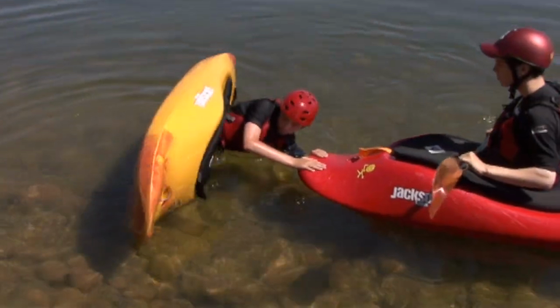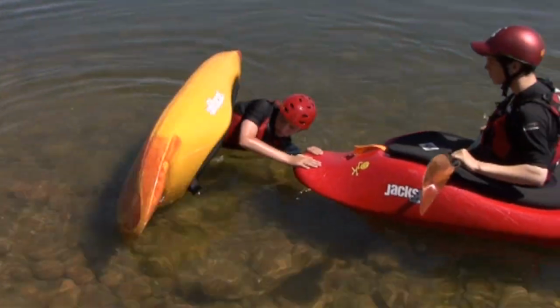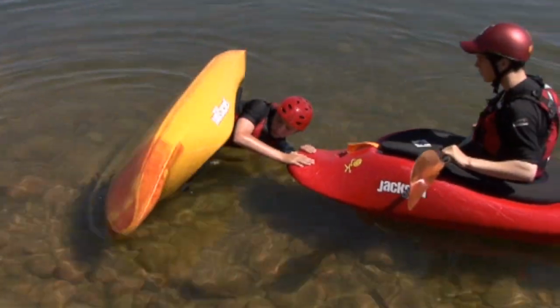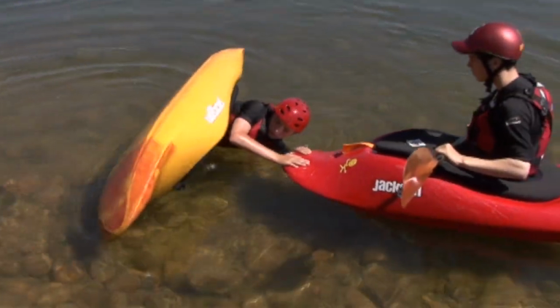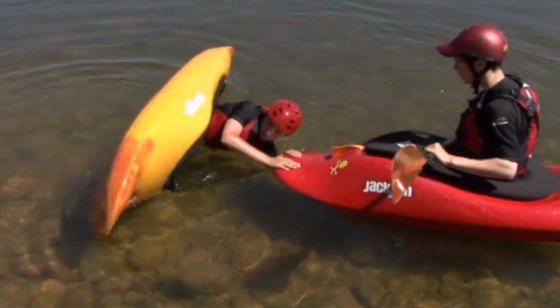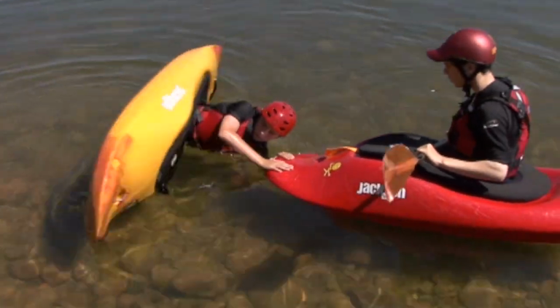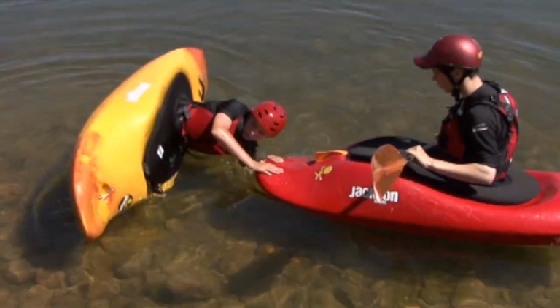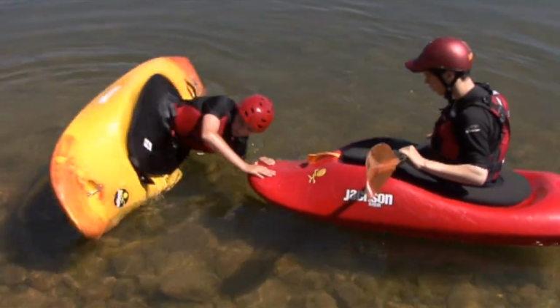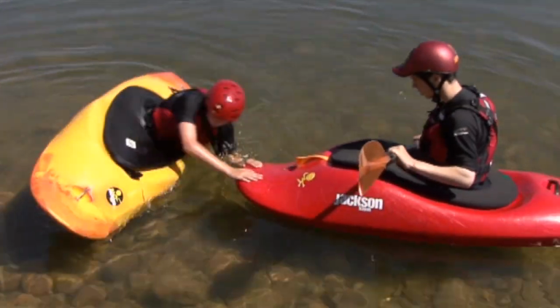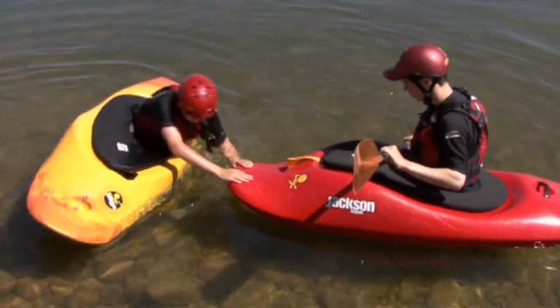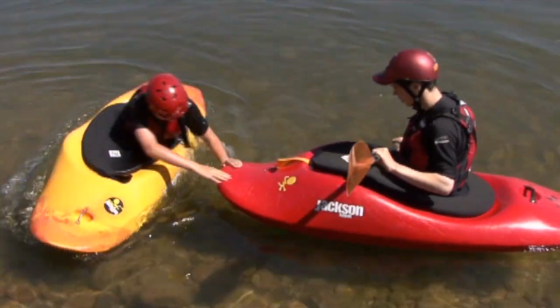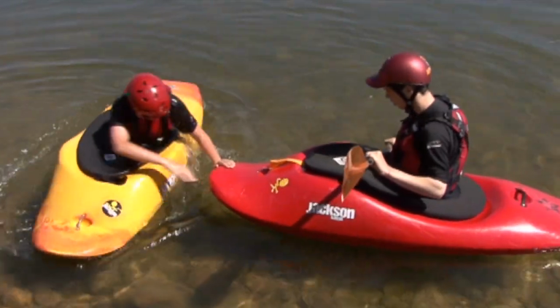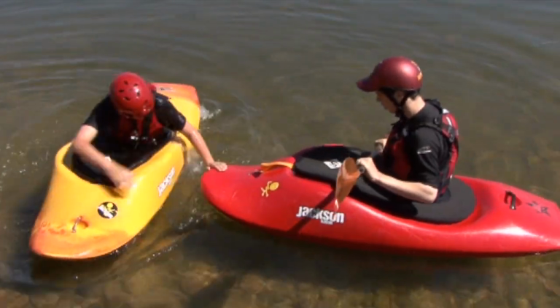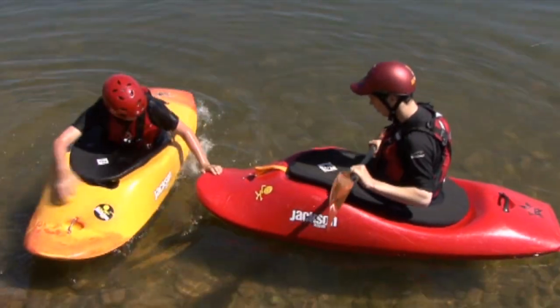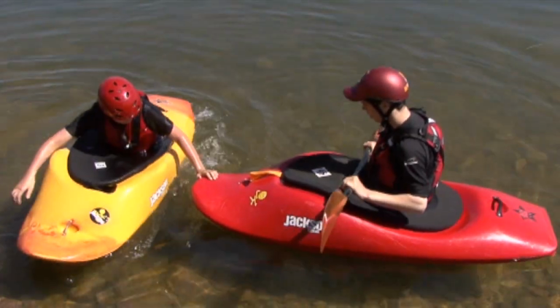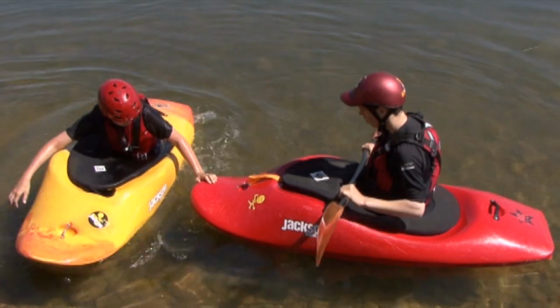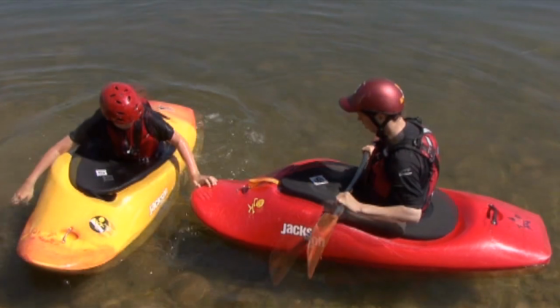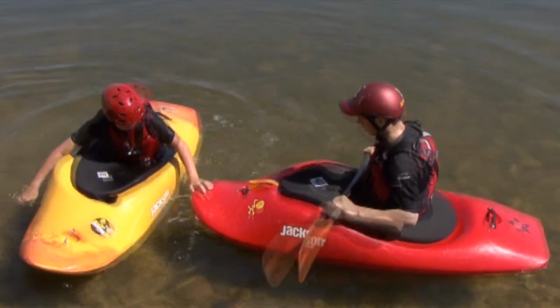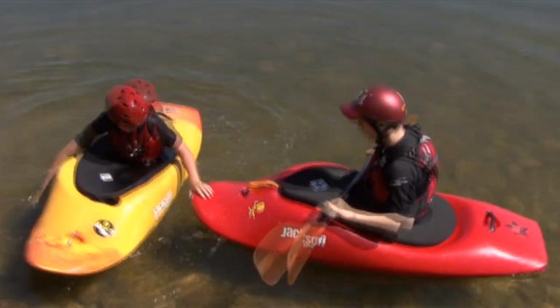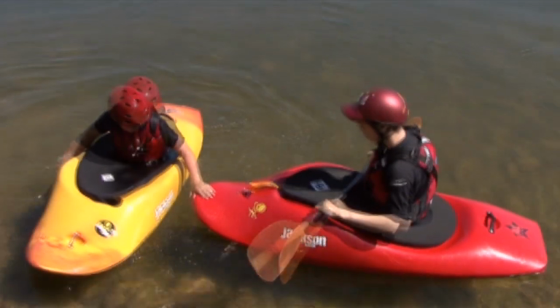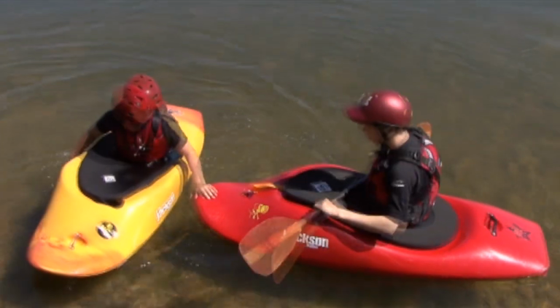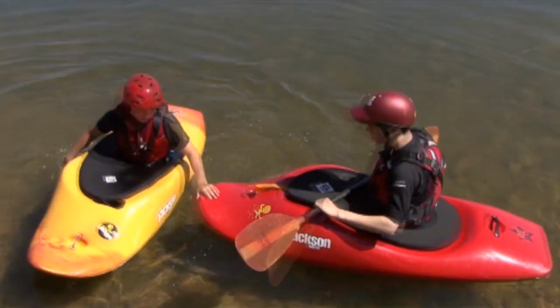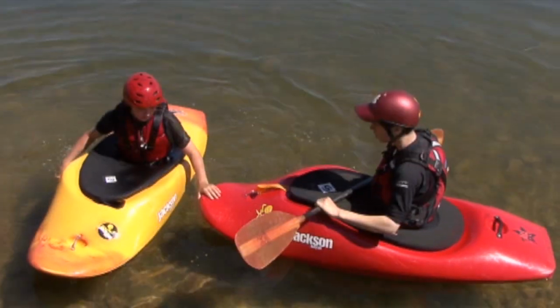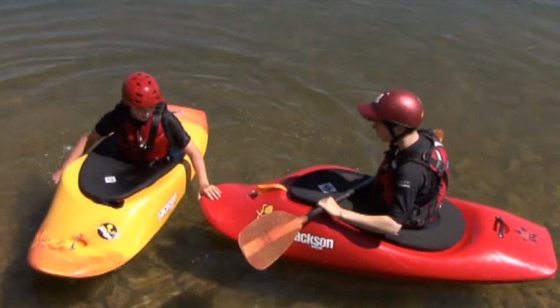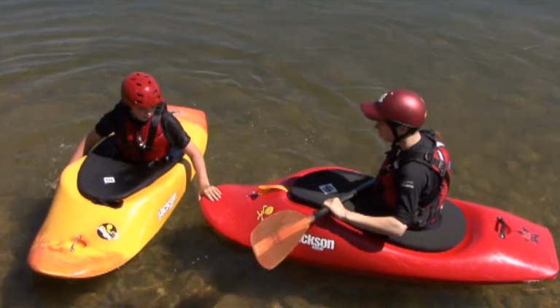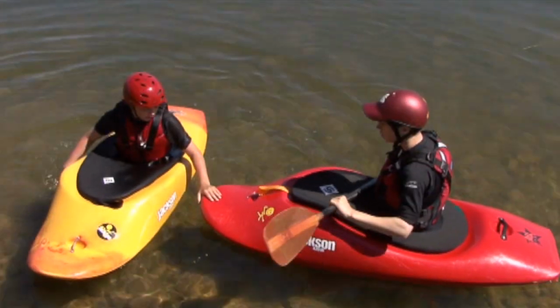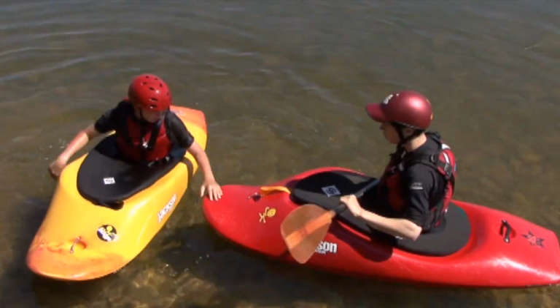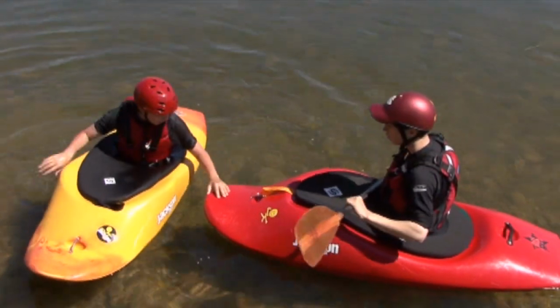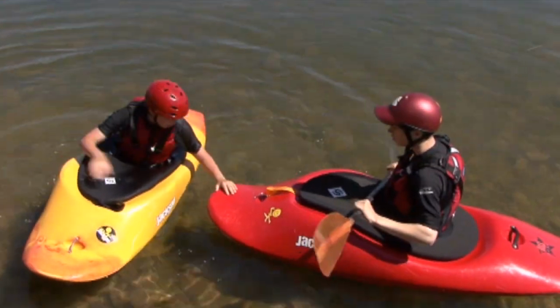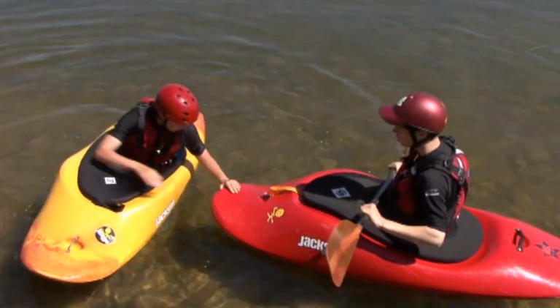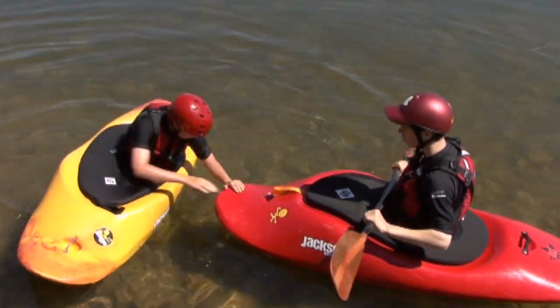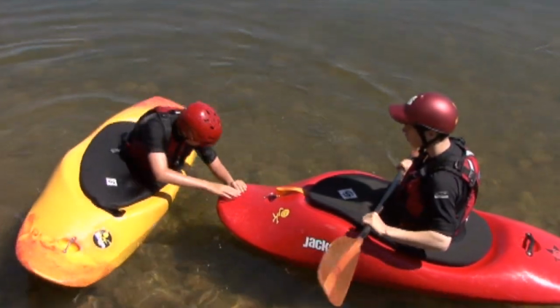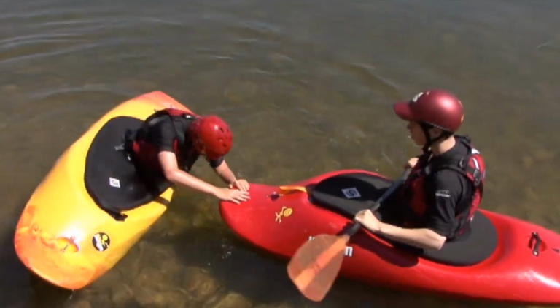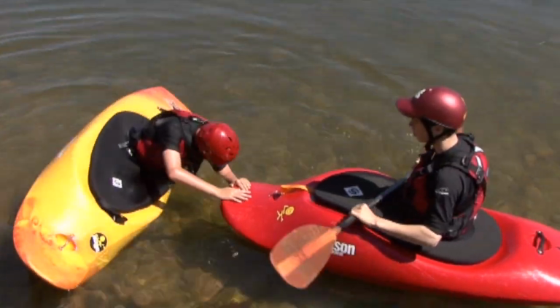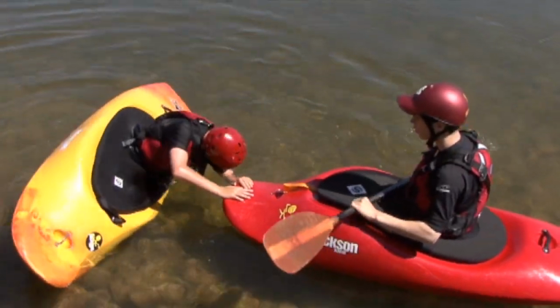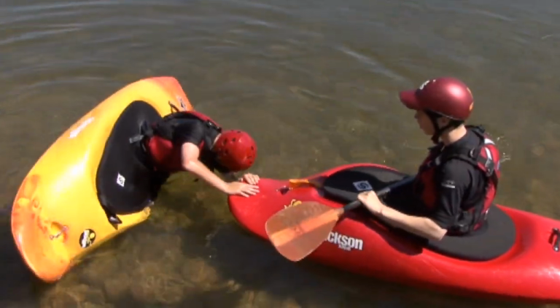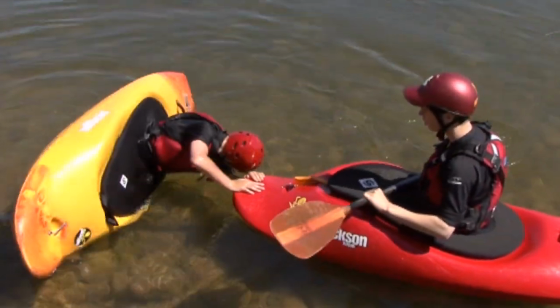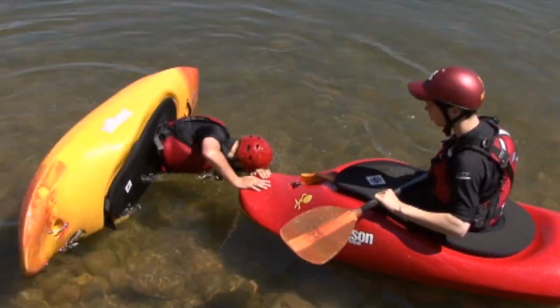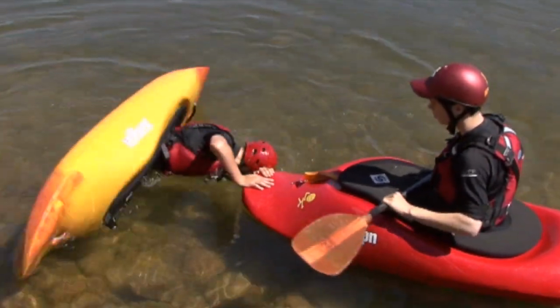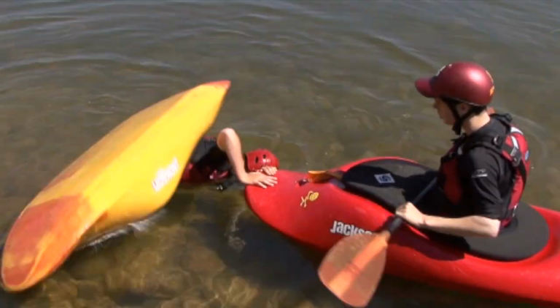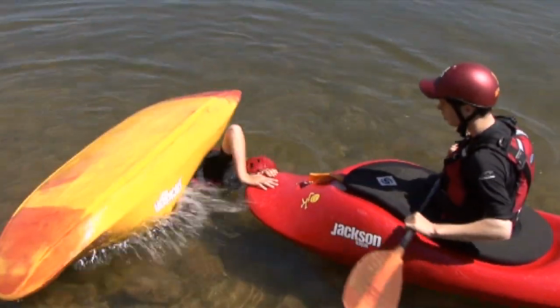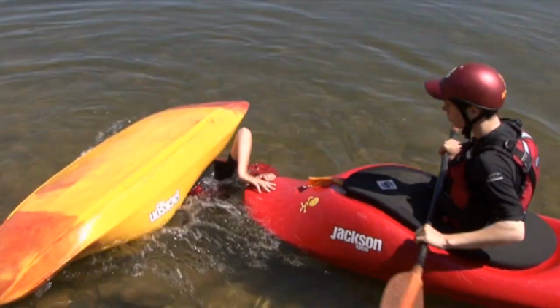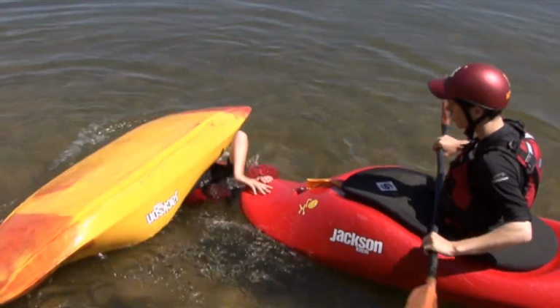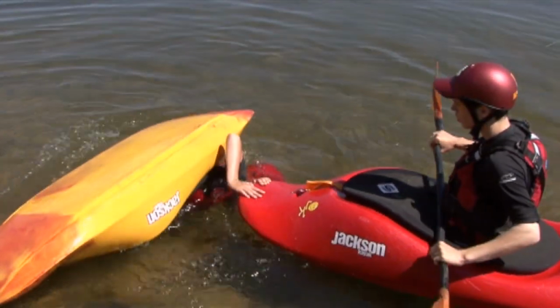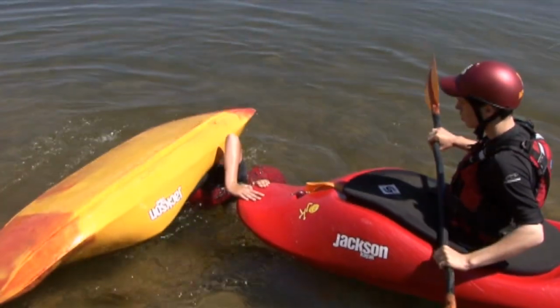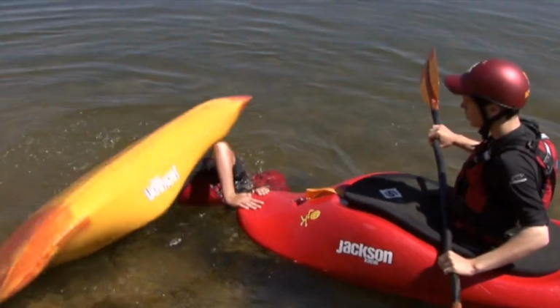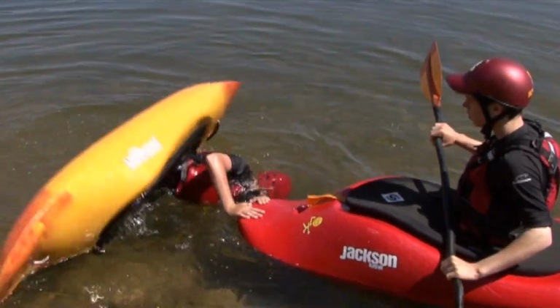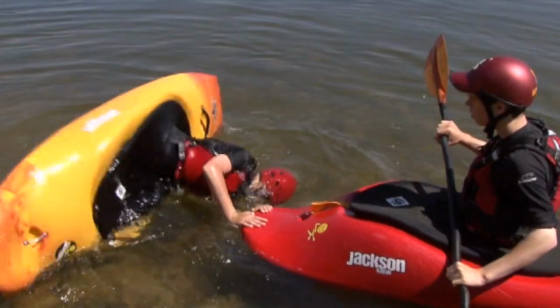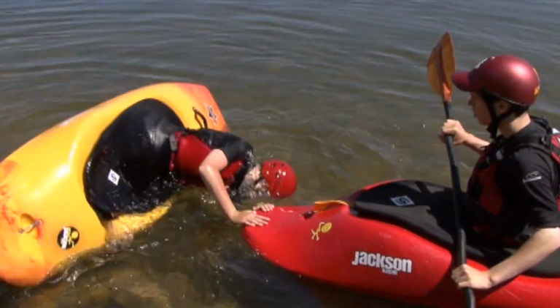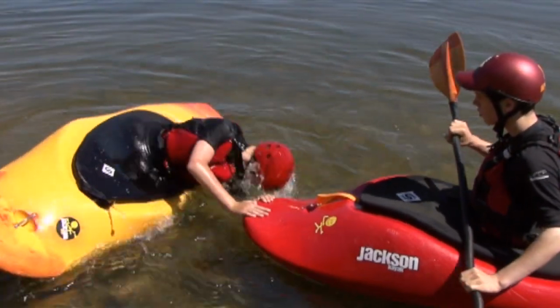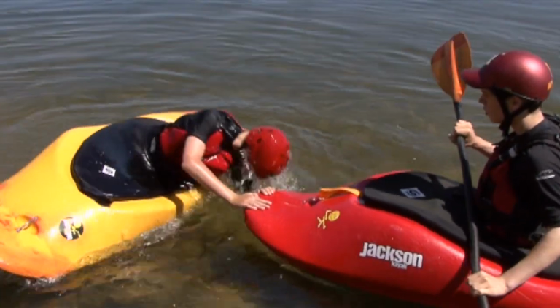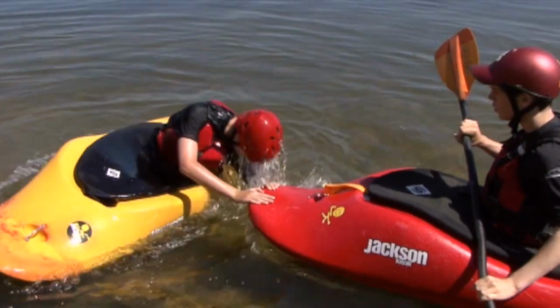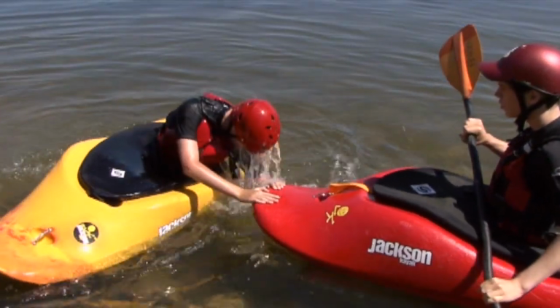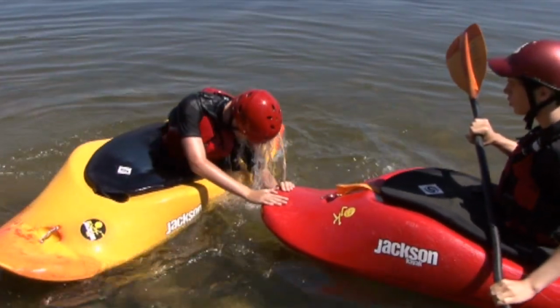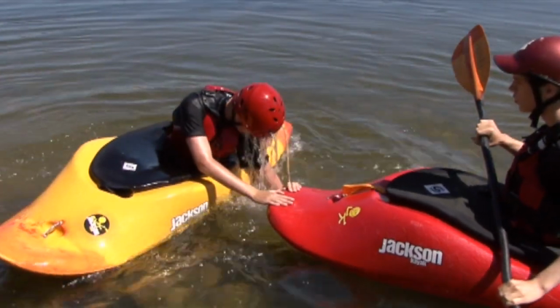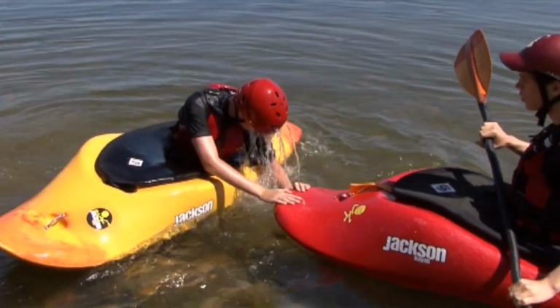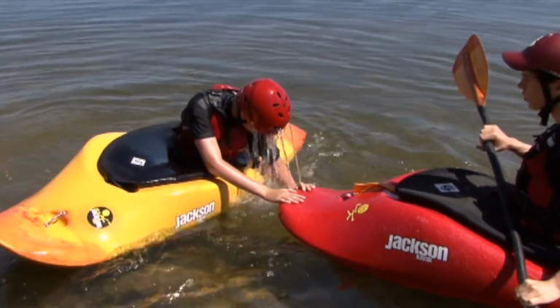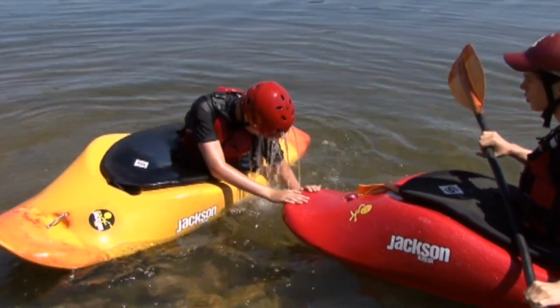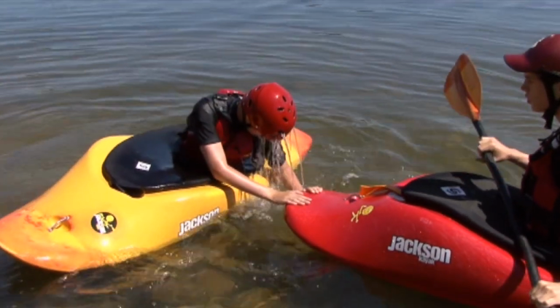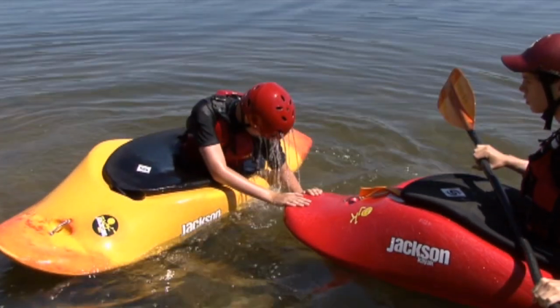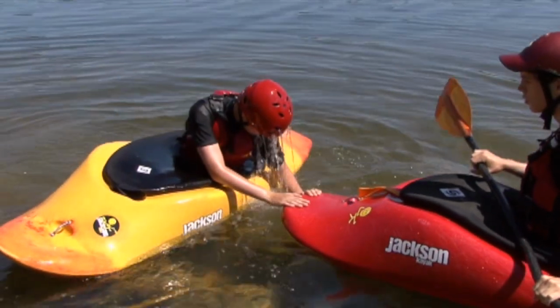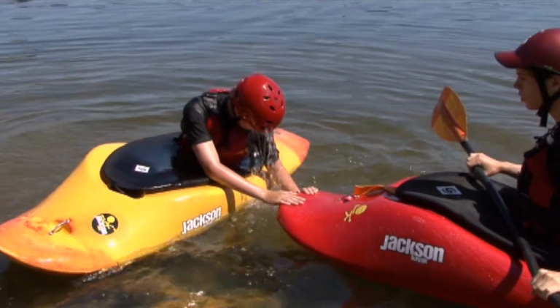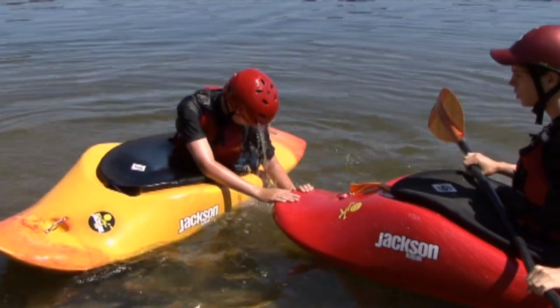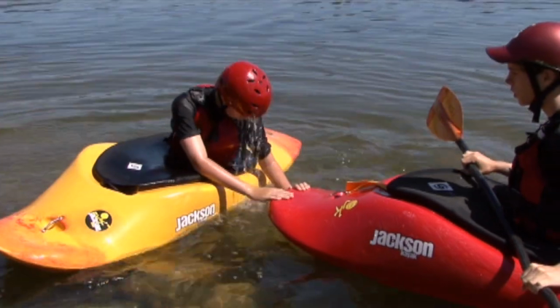After you've done that, go over and go completely upside down, holding onto the nose of their boat, and then pushing down, flip back up.